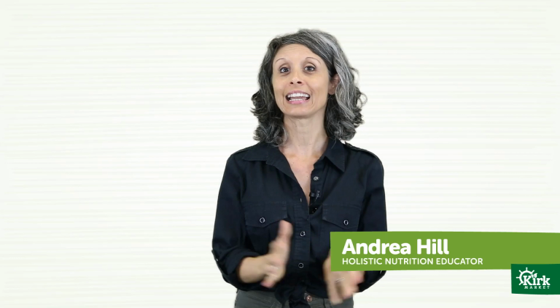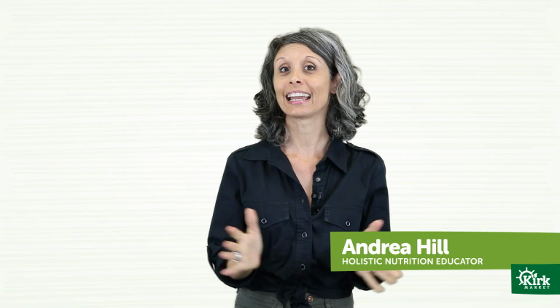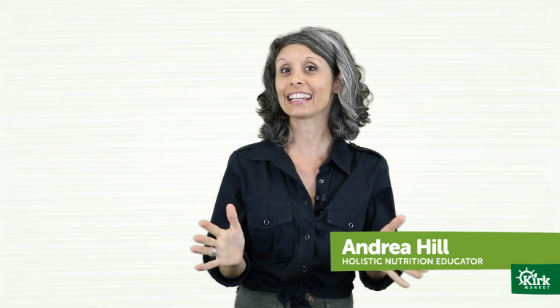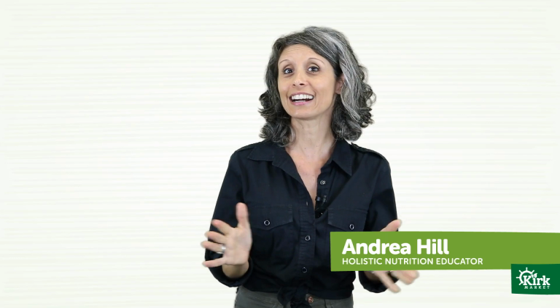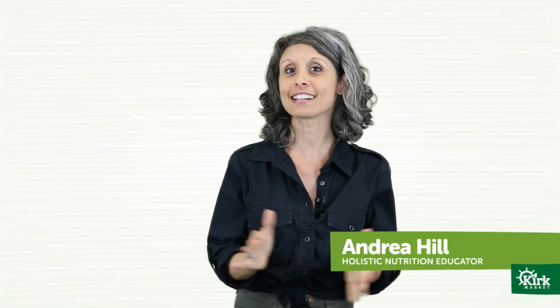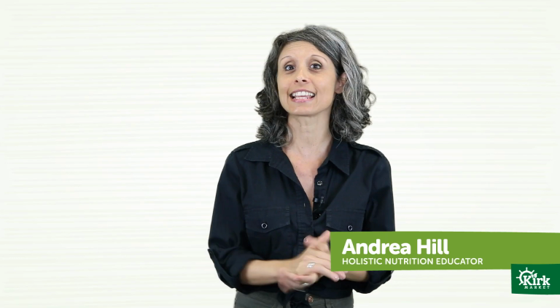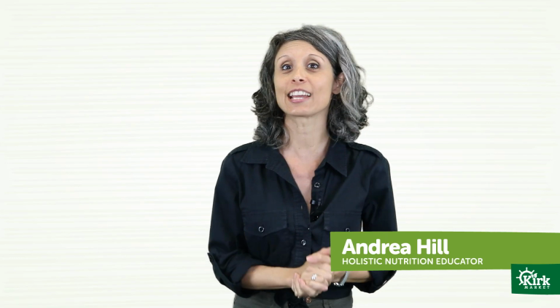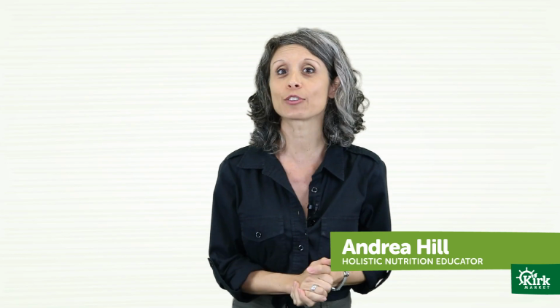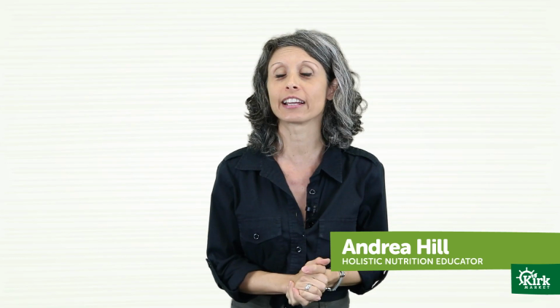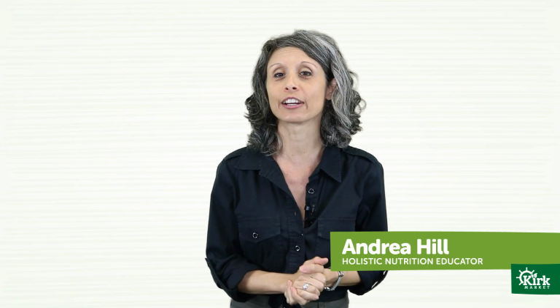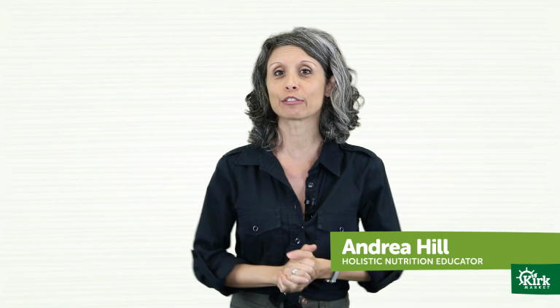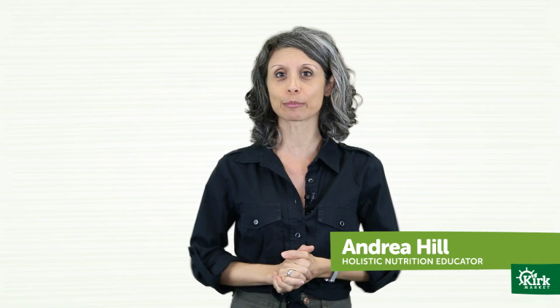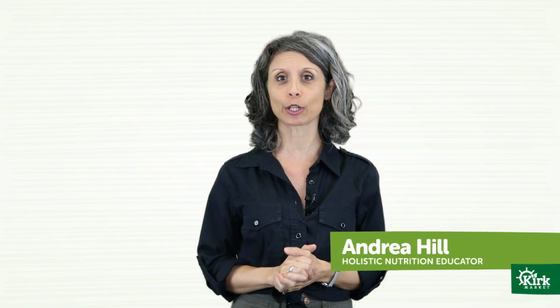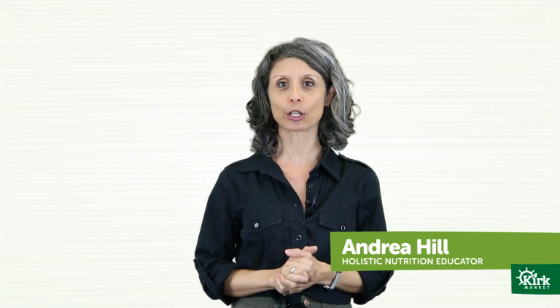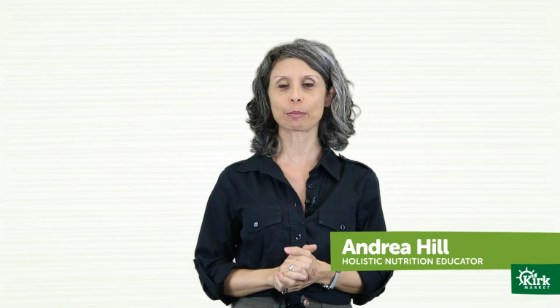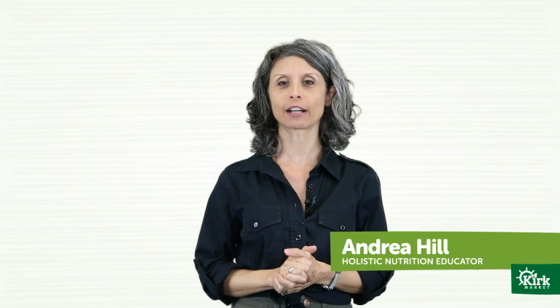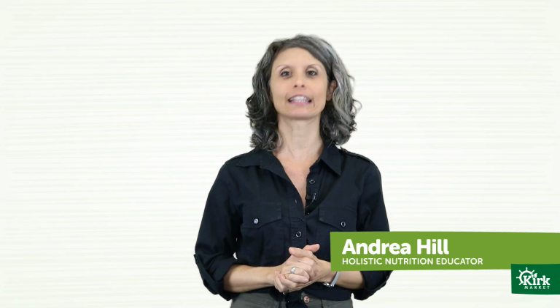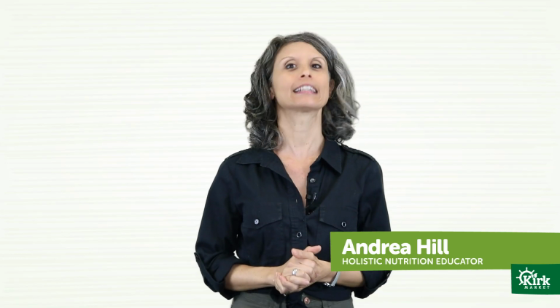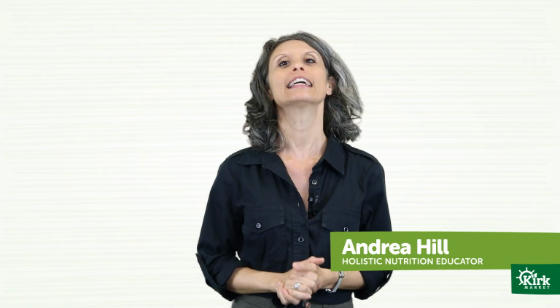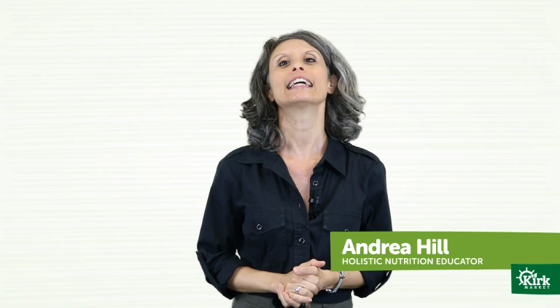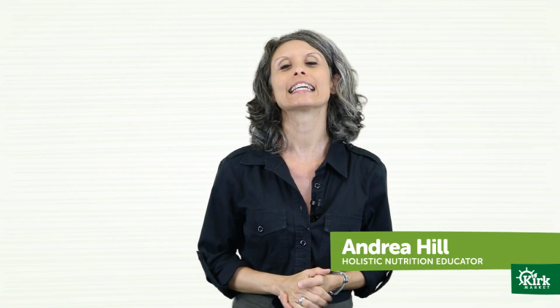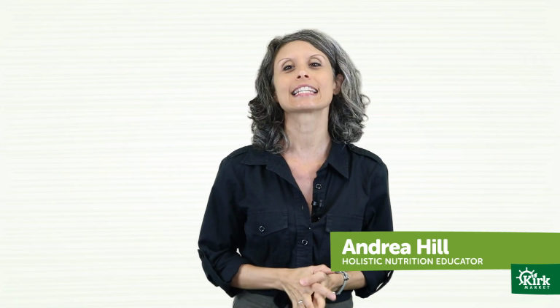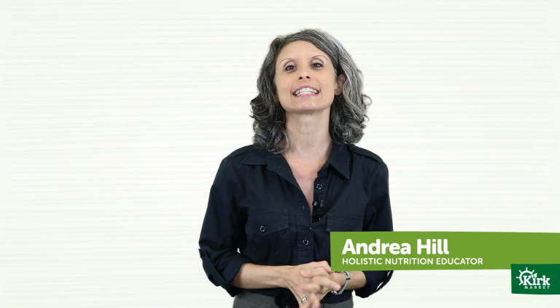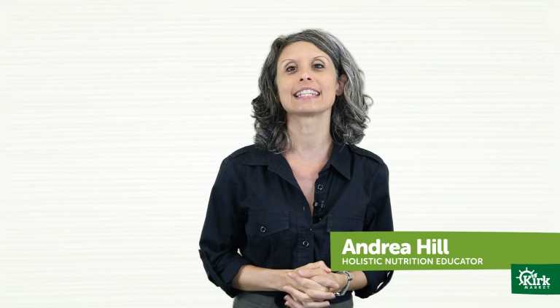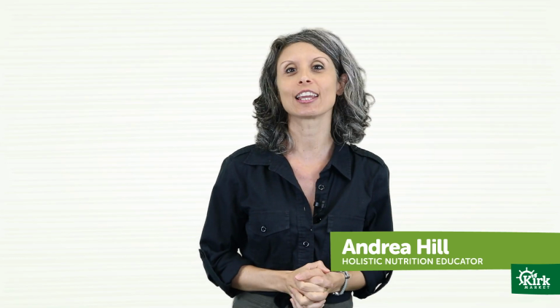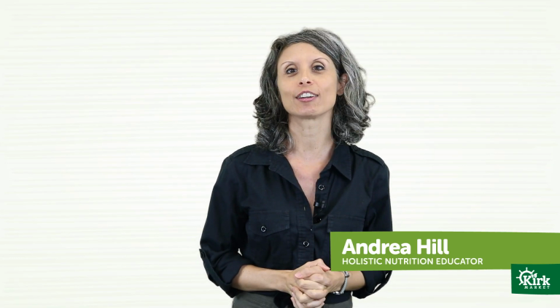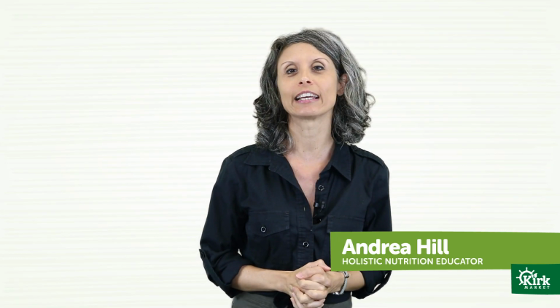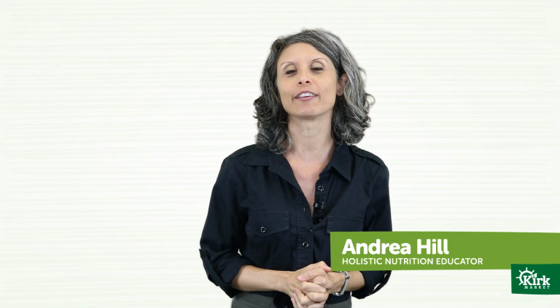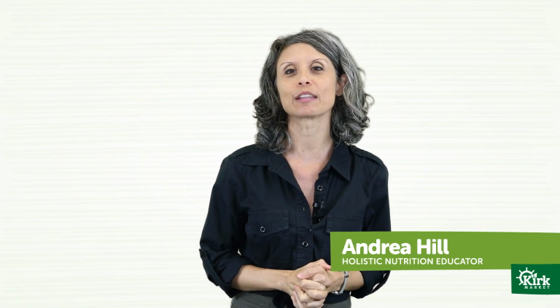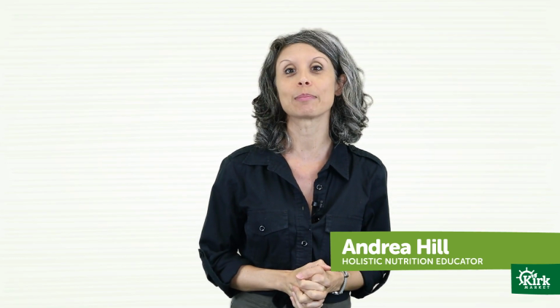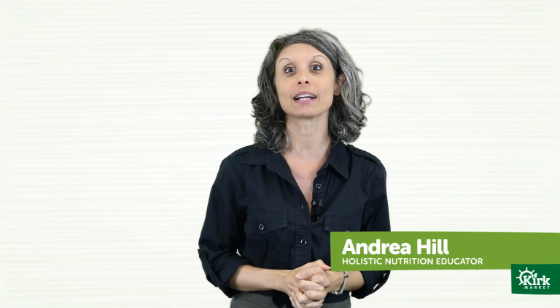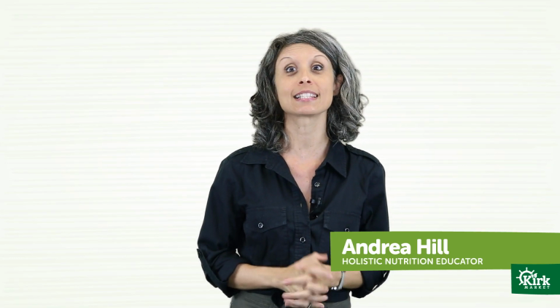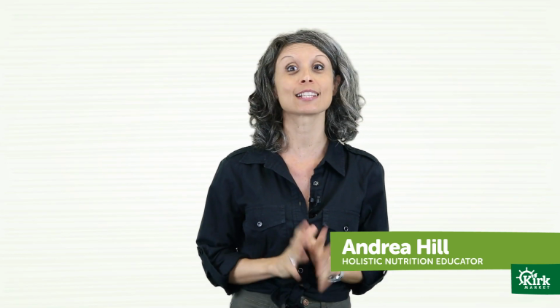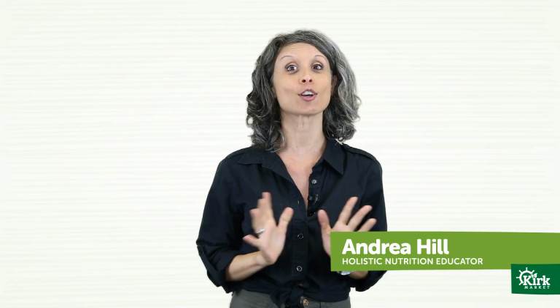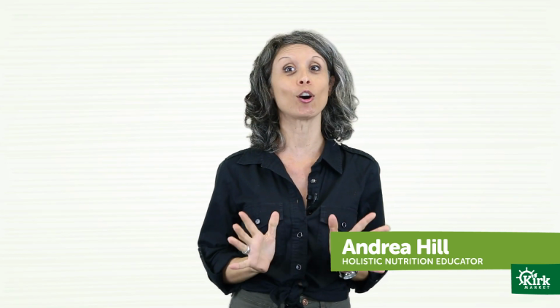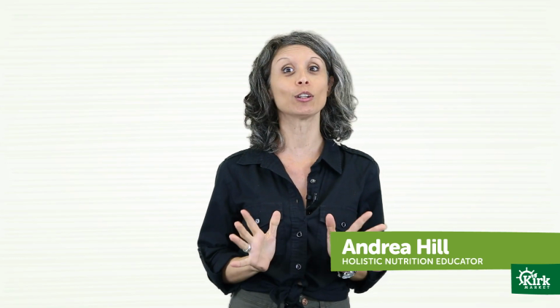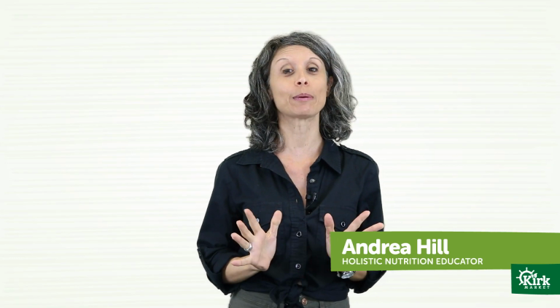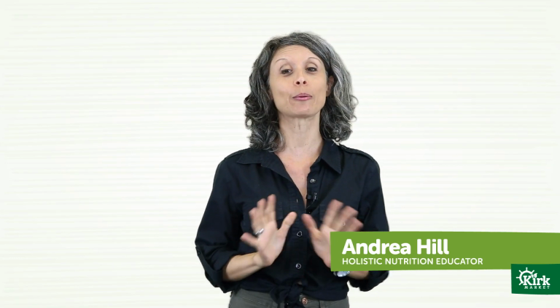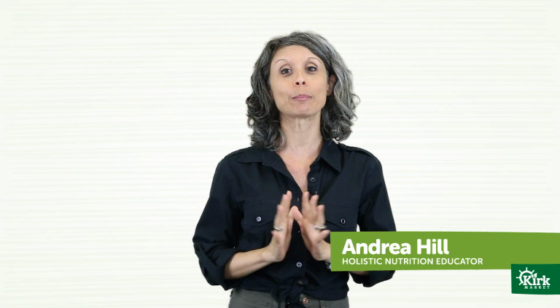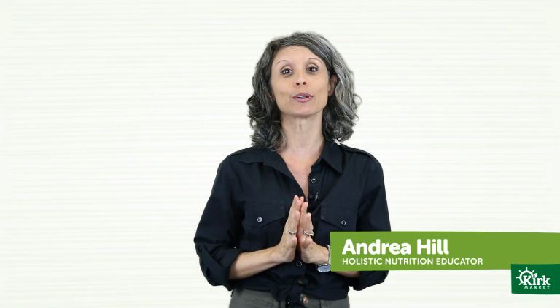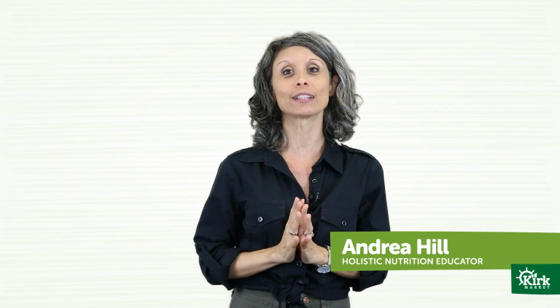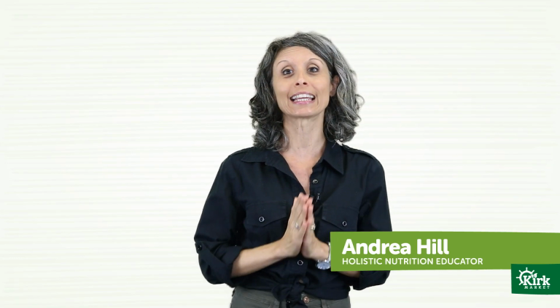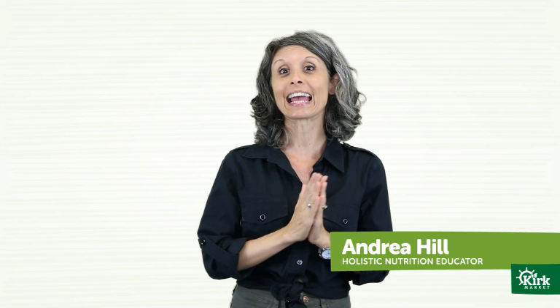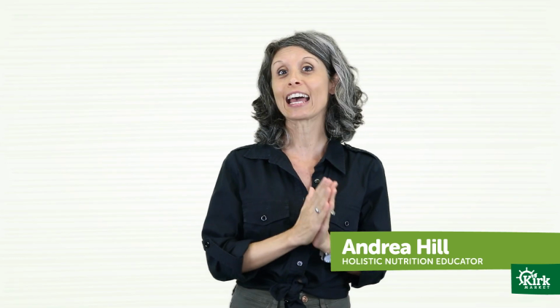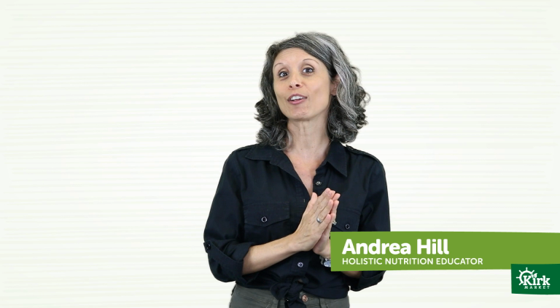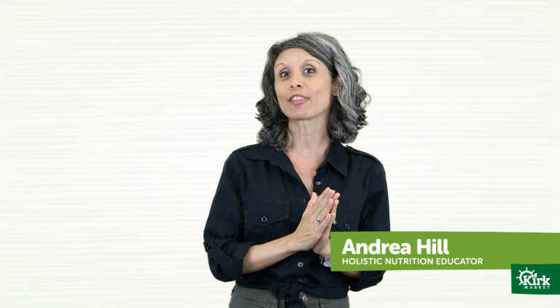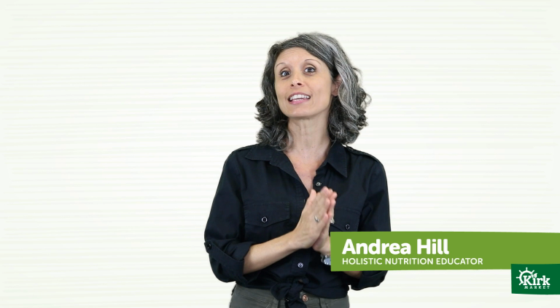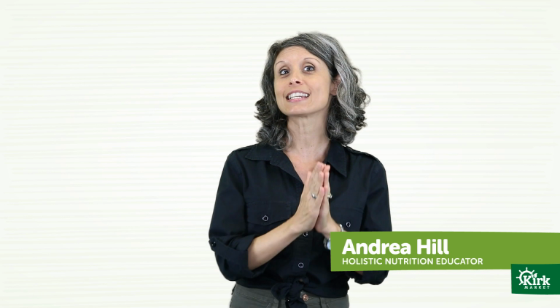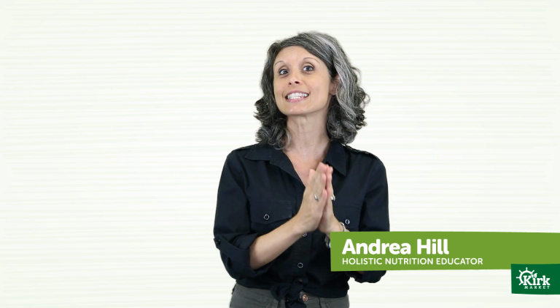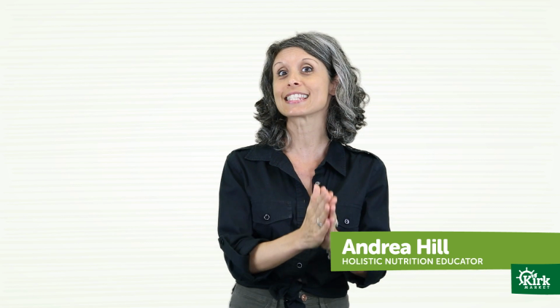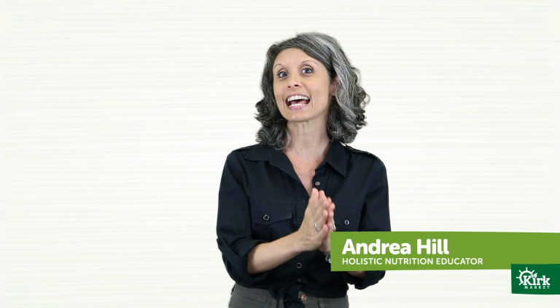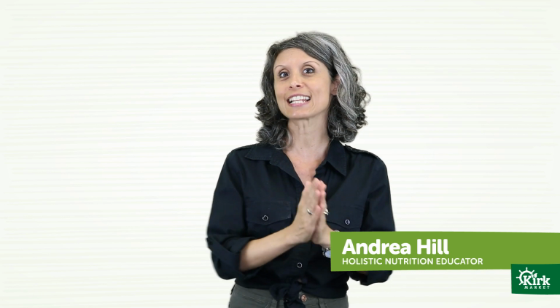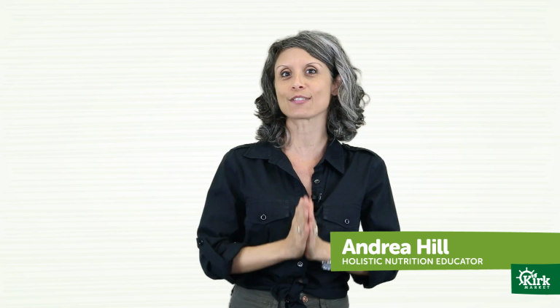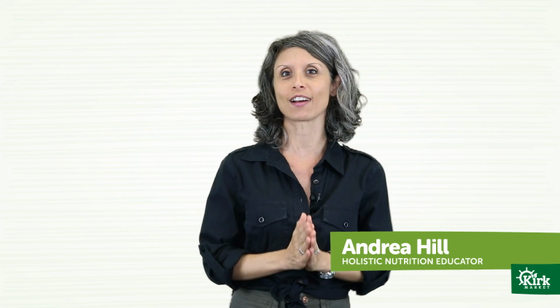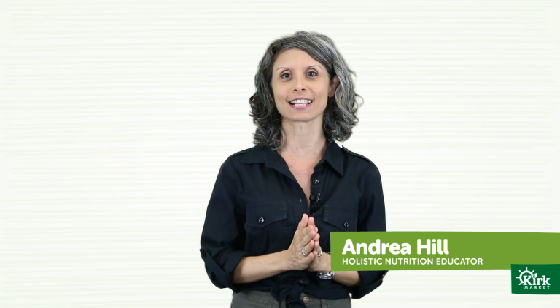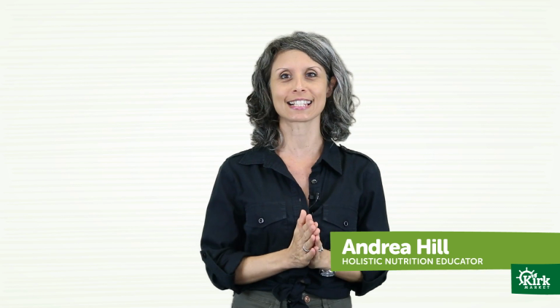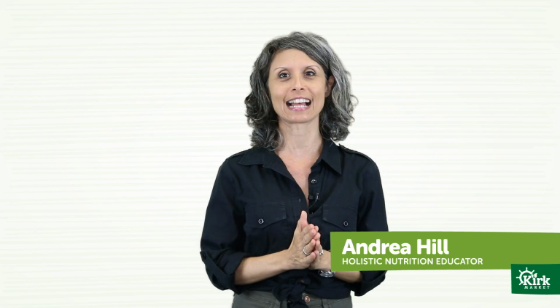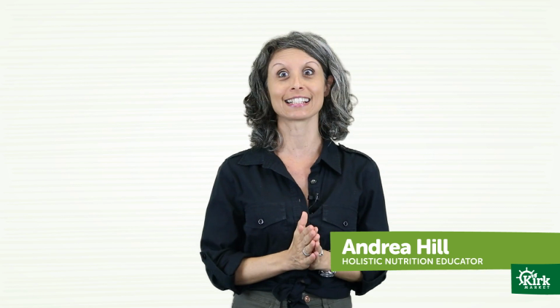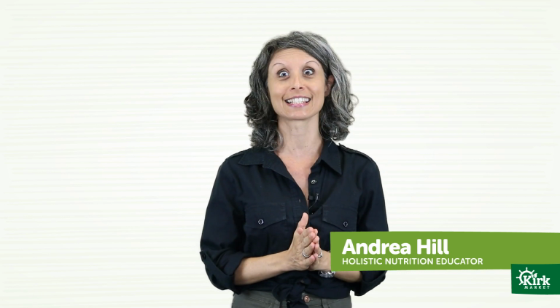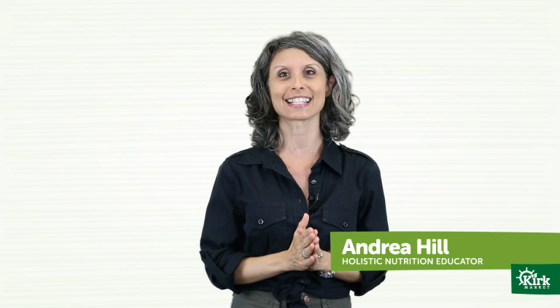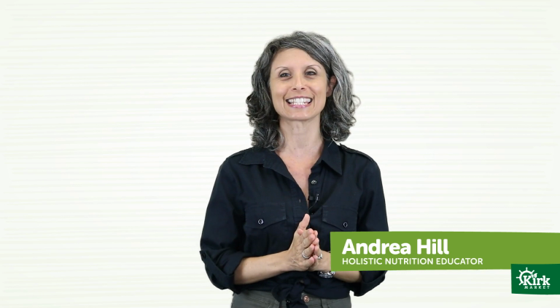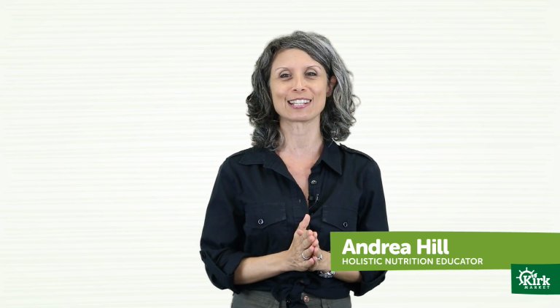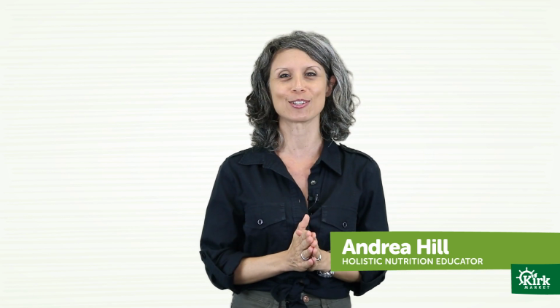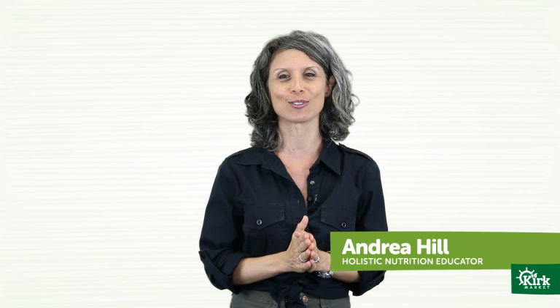Hey guys, Andrea here from Kirk Market, and today on Healthy Bites, it's all about building healthy, satisfying salads. Stay tuned.